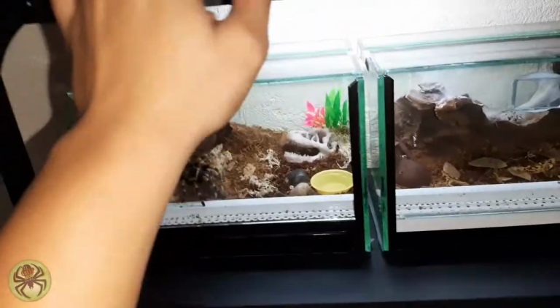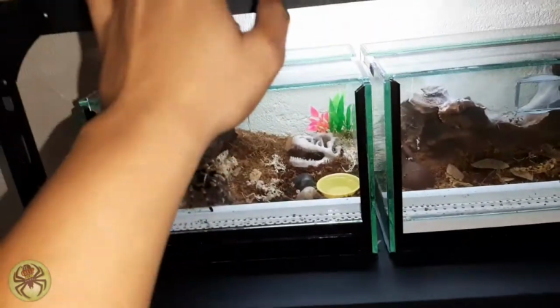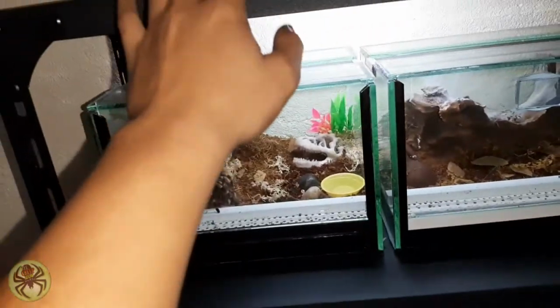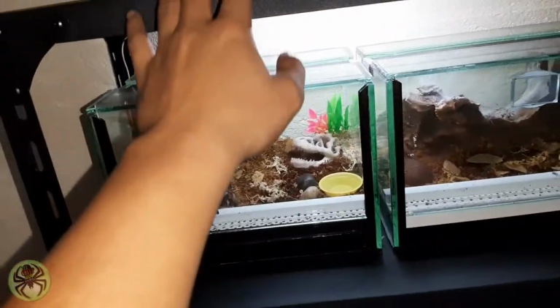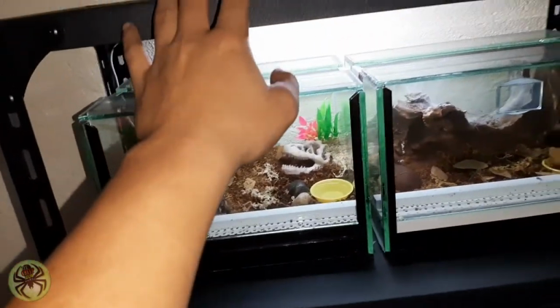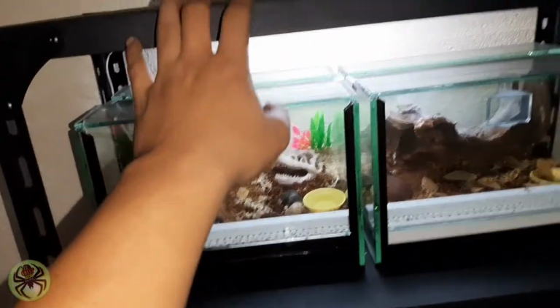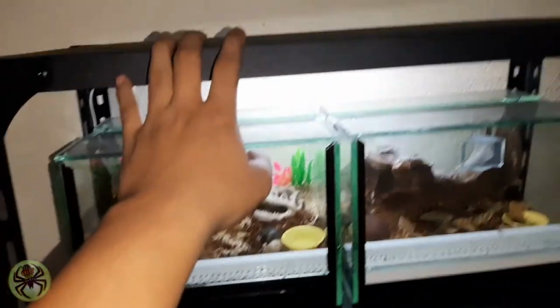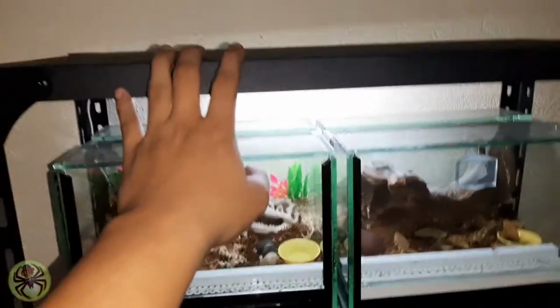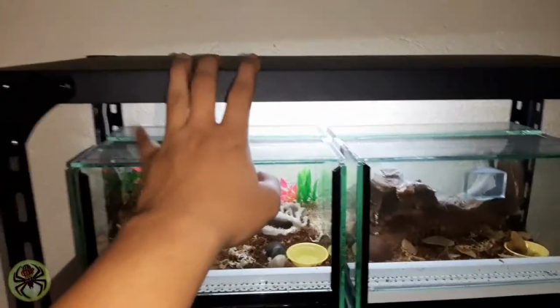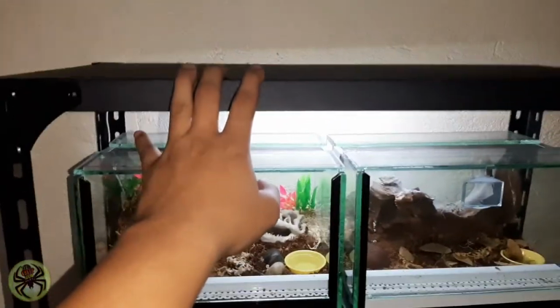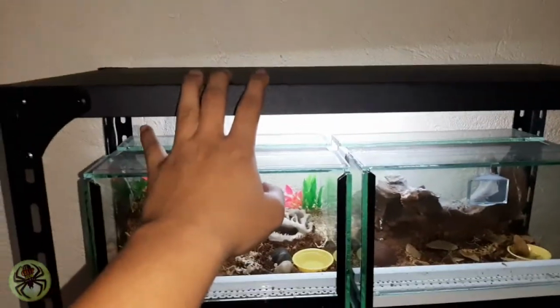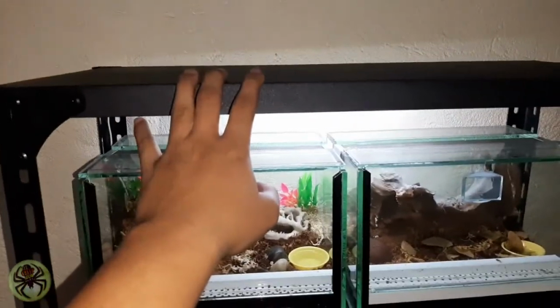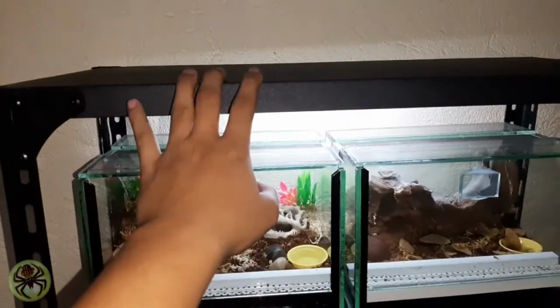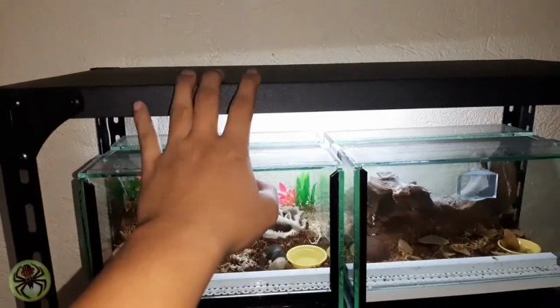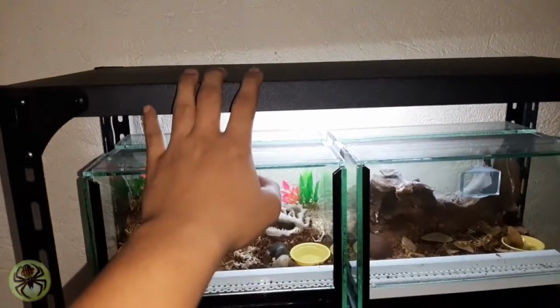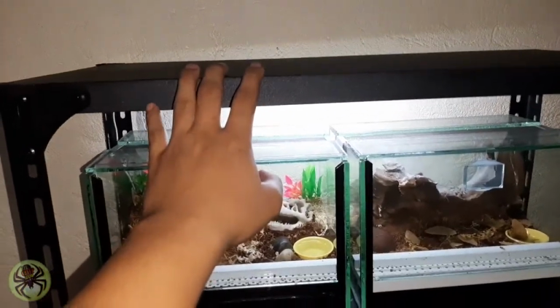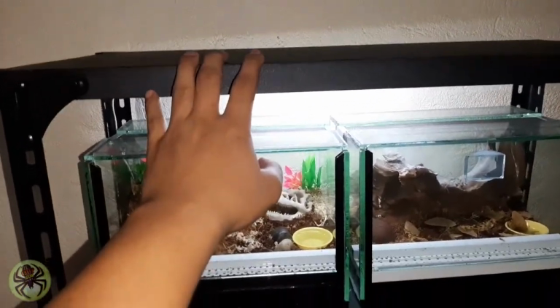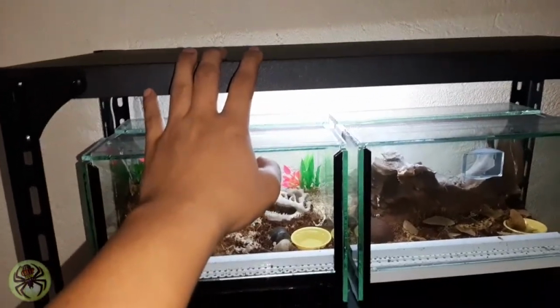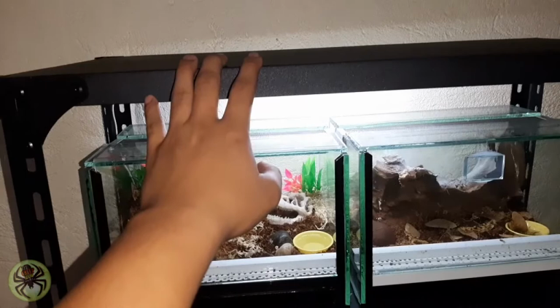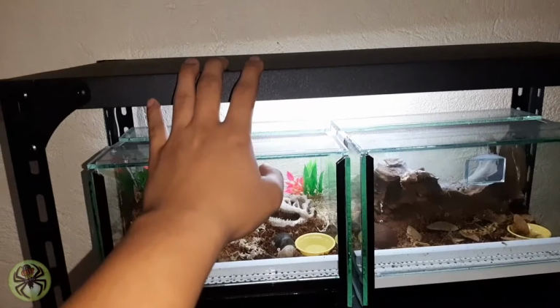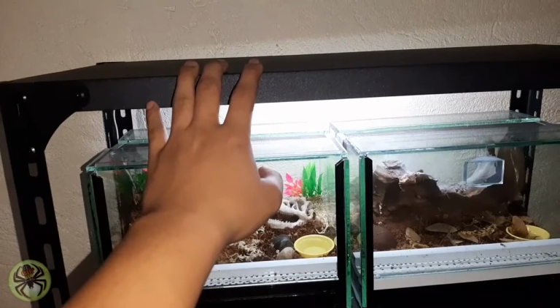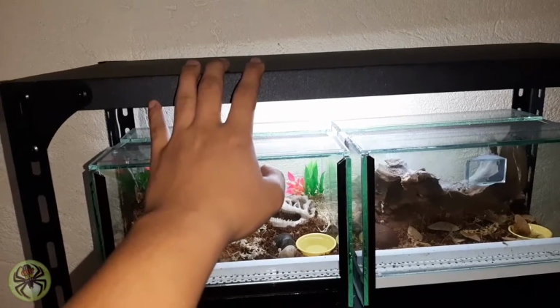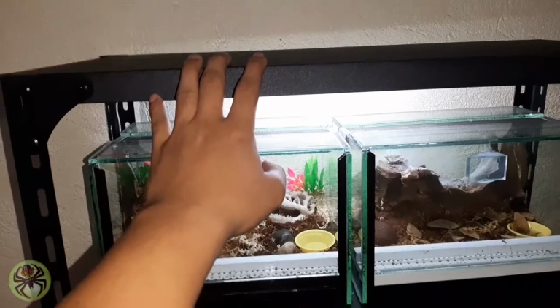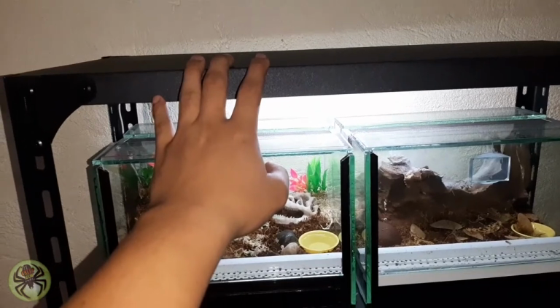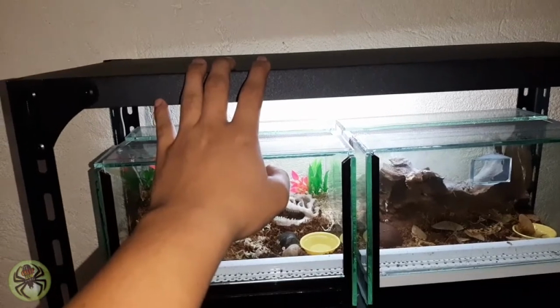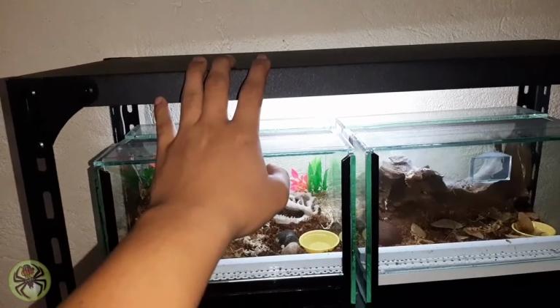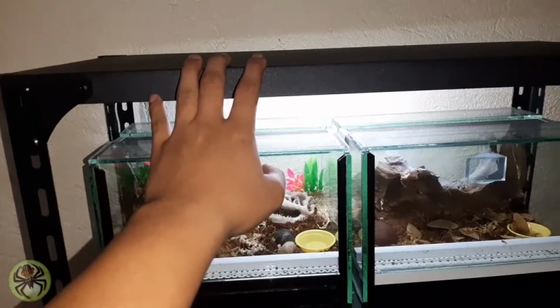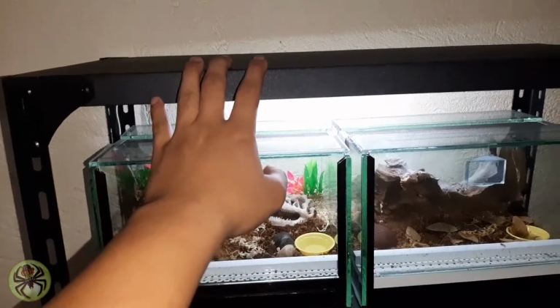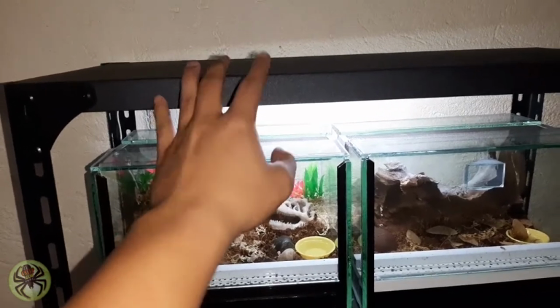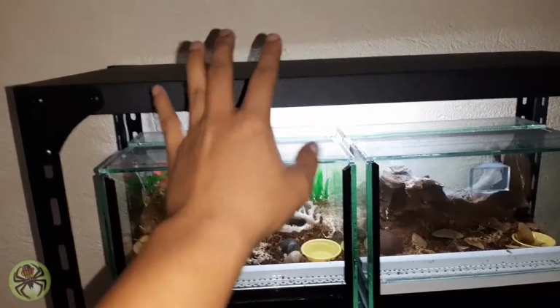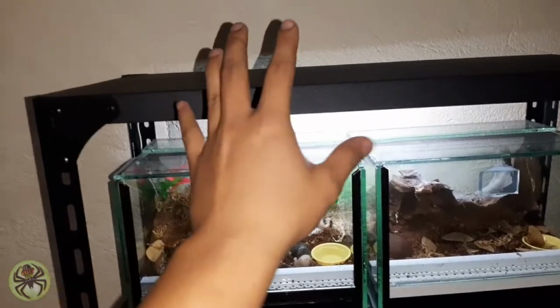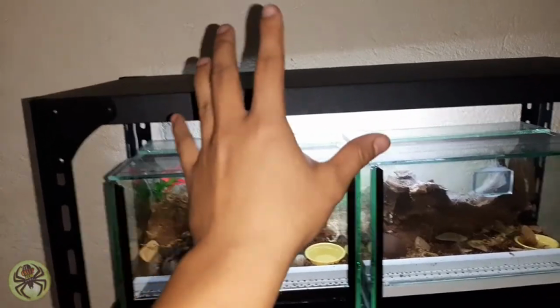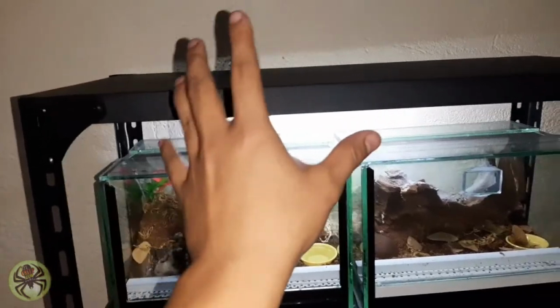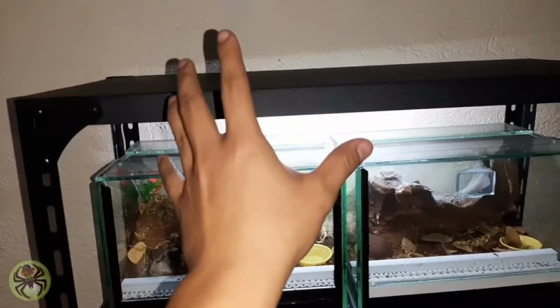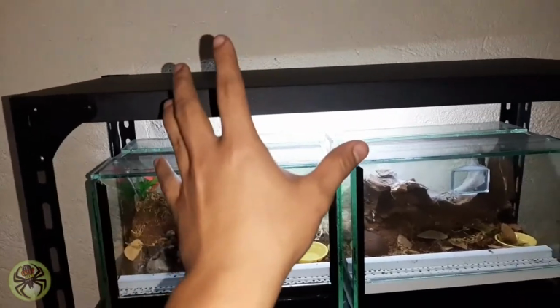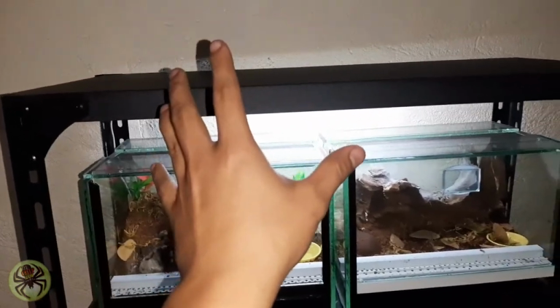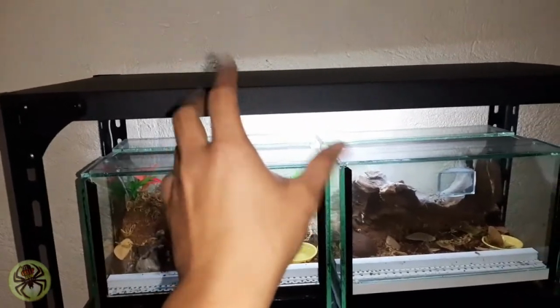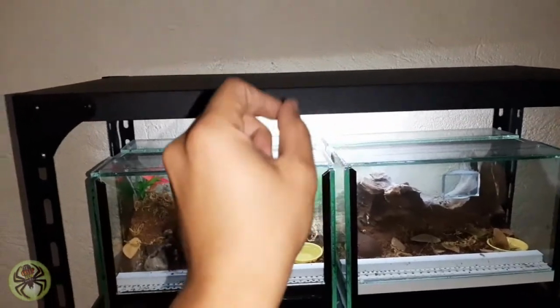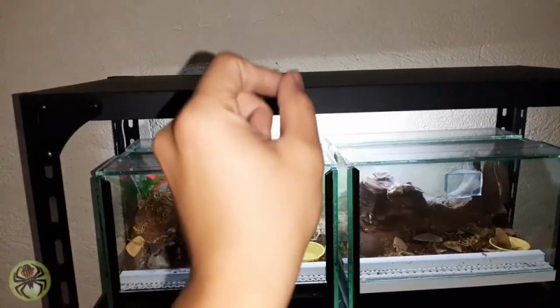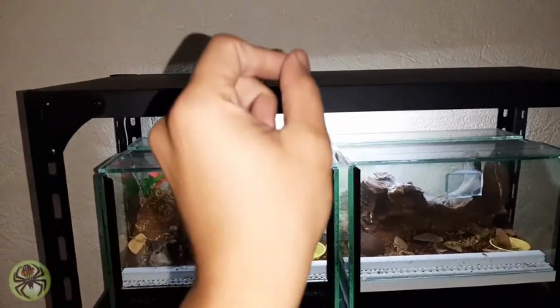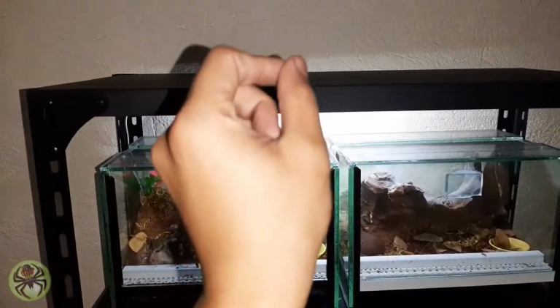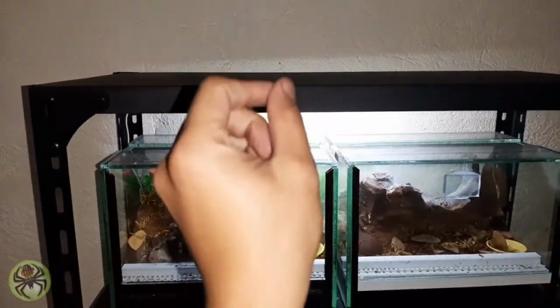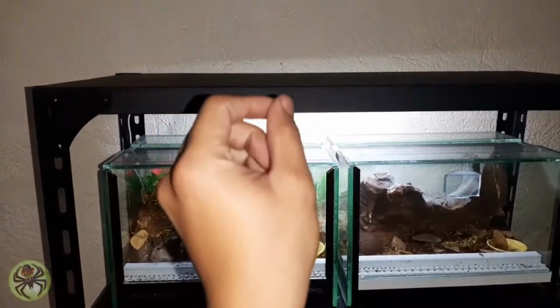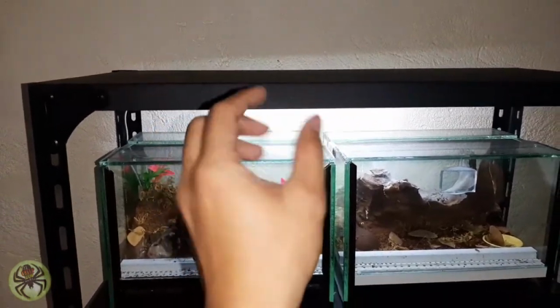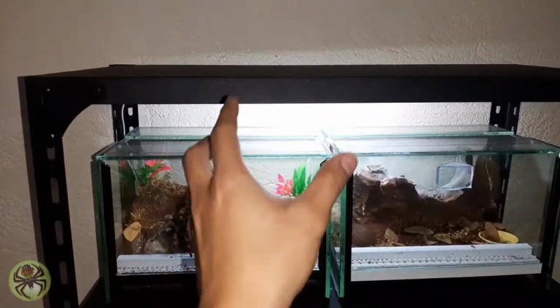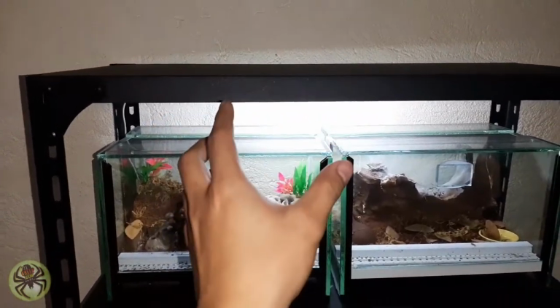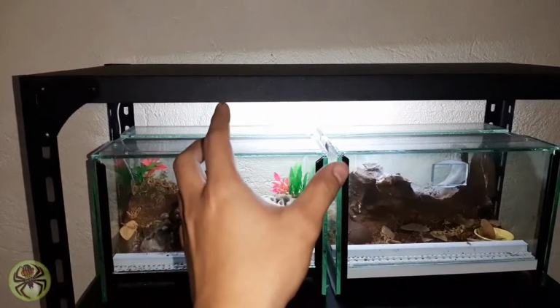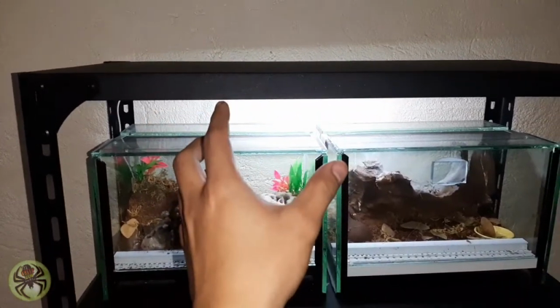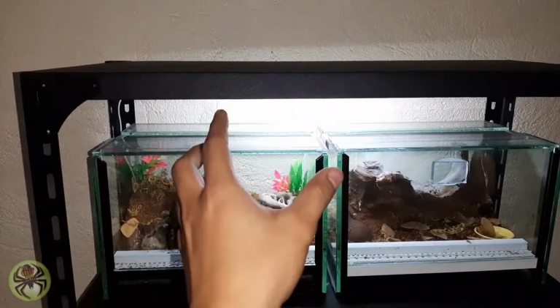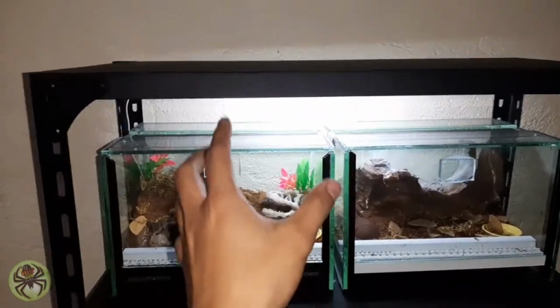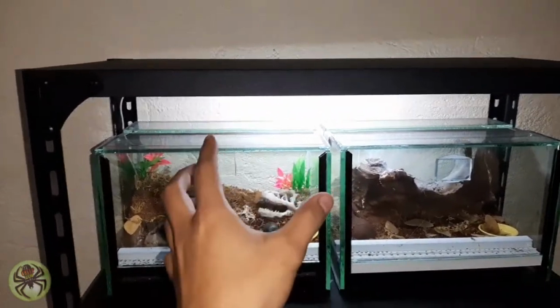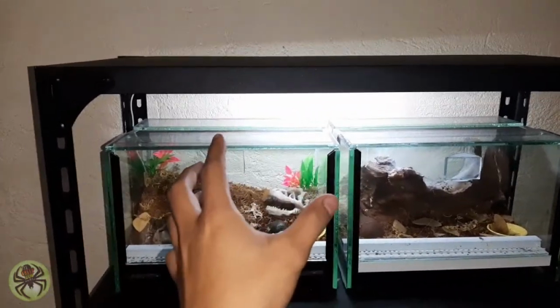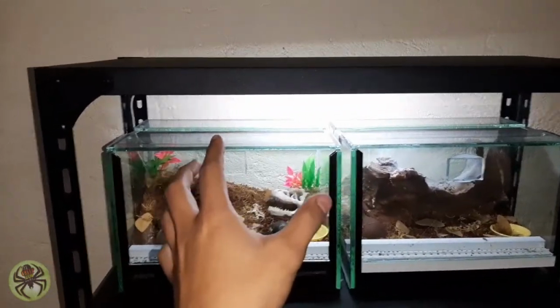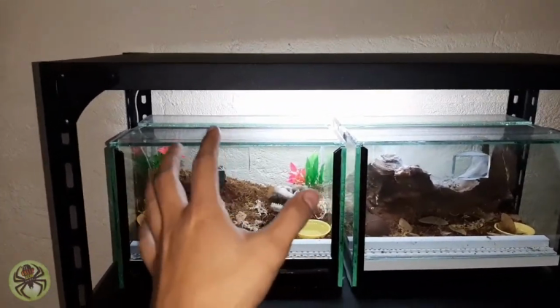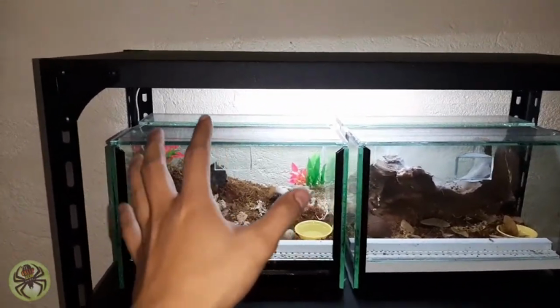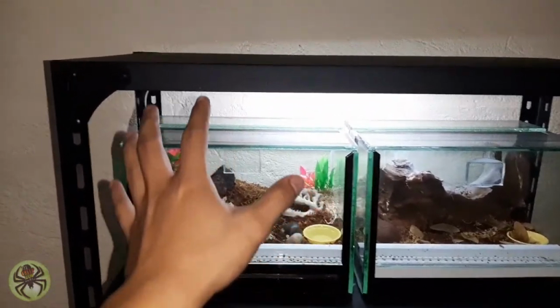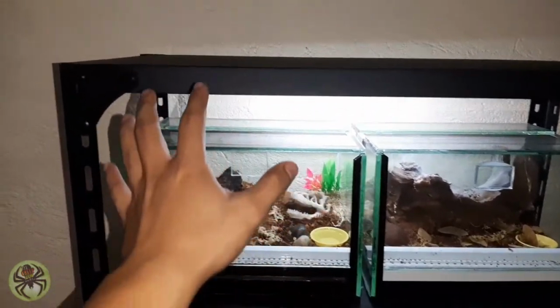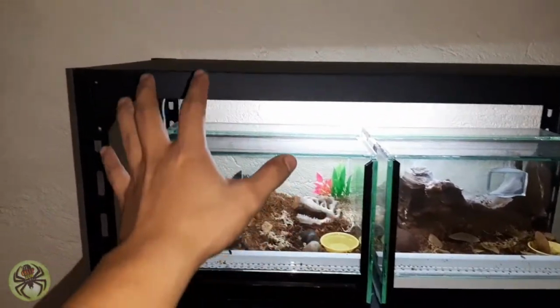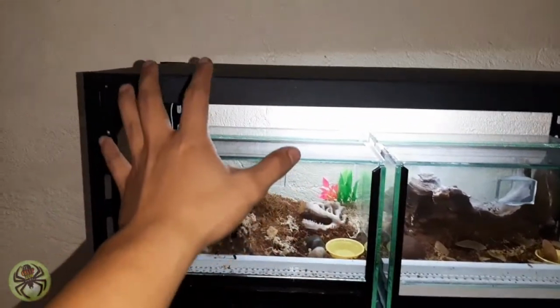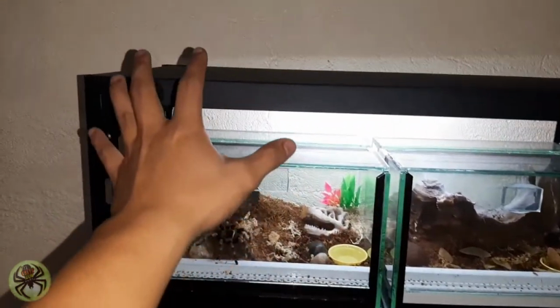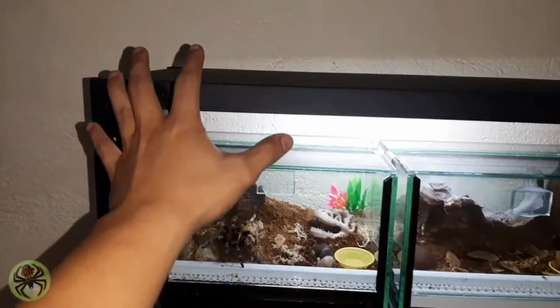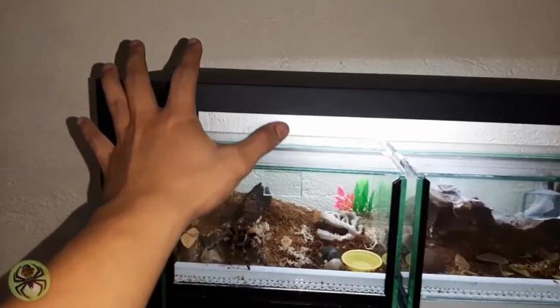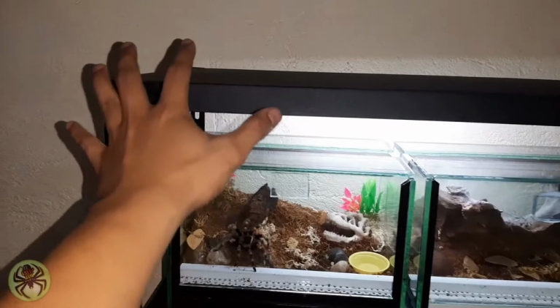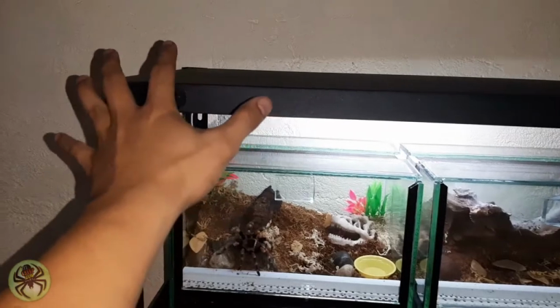Today sa video na ito, papakita ko lang sa inyo yung nabili kong tarantula rack online. Ito siya guys.